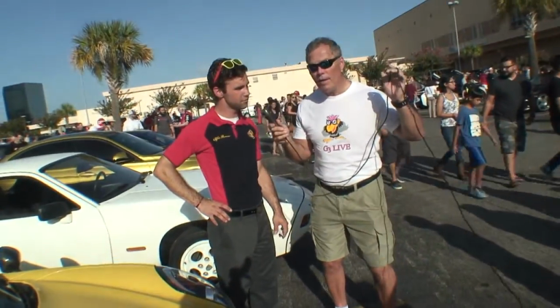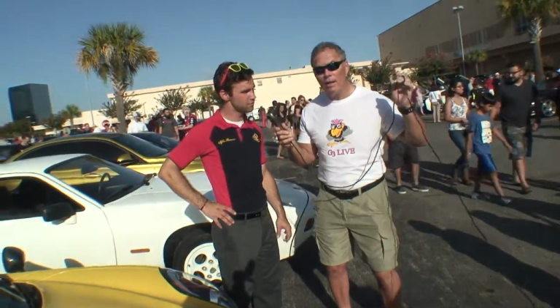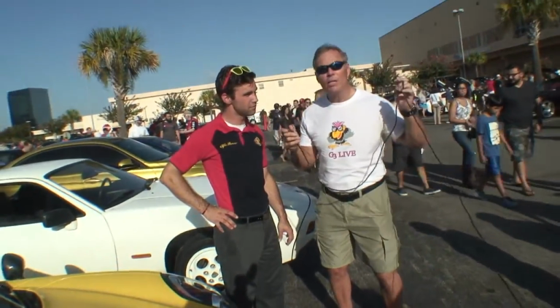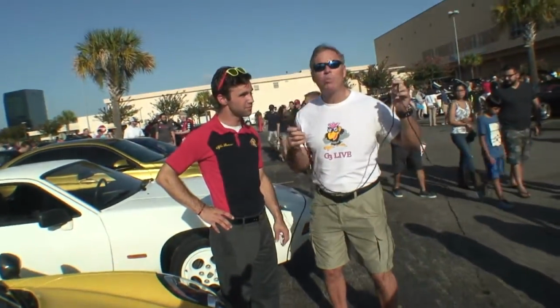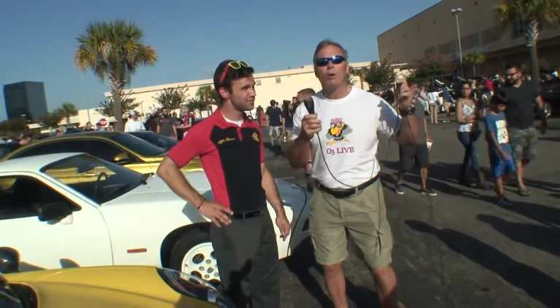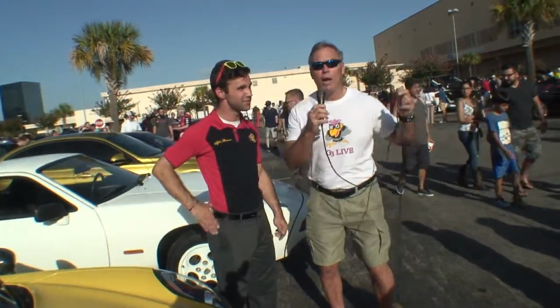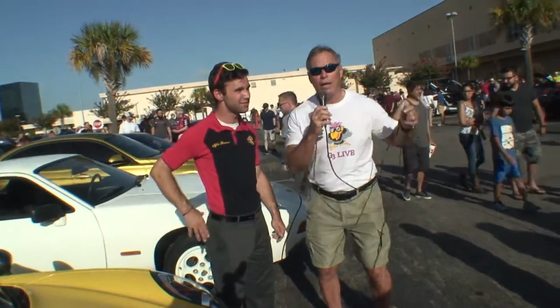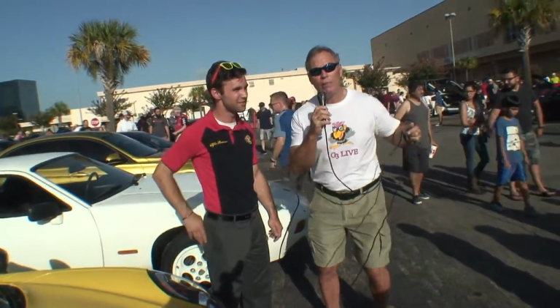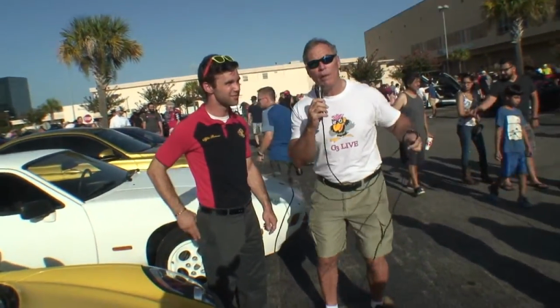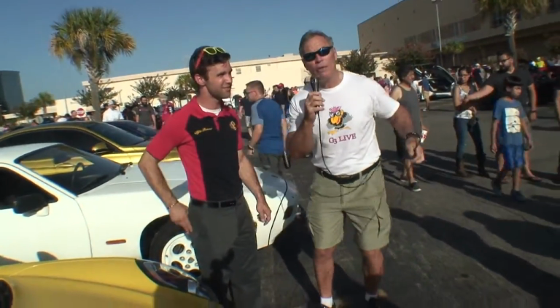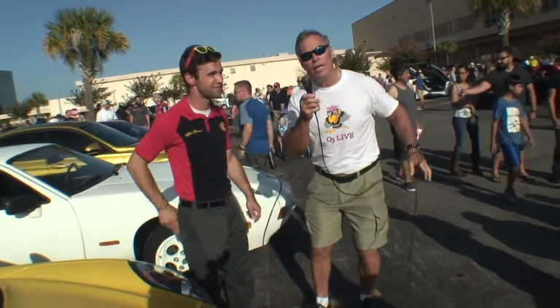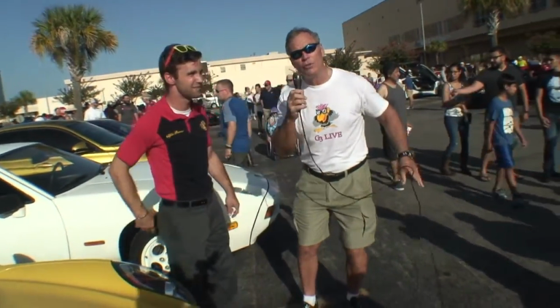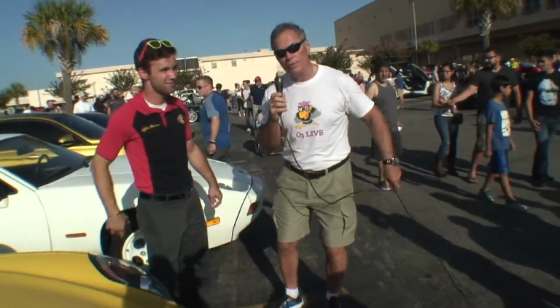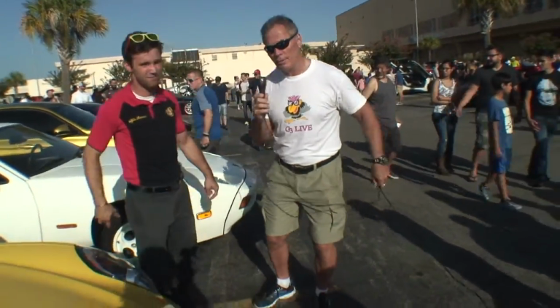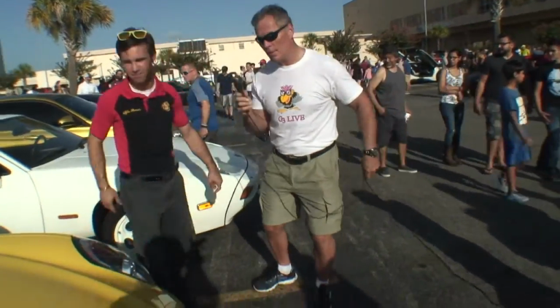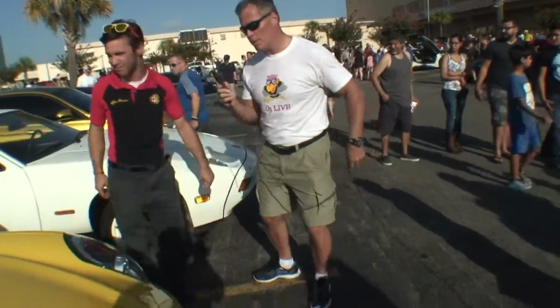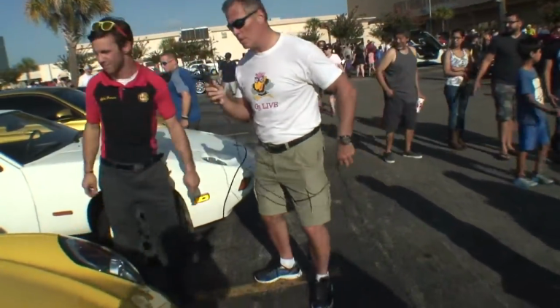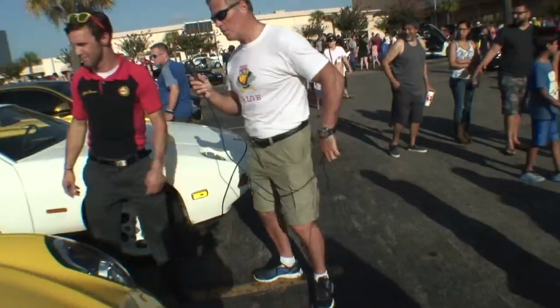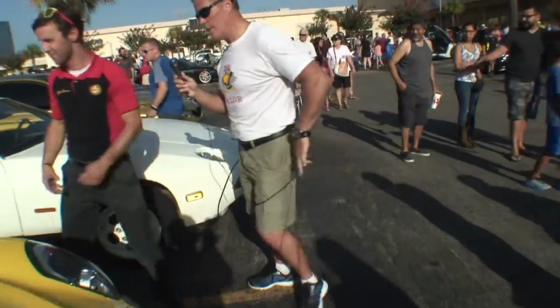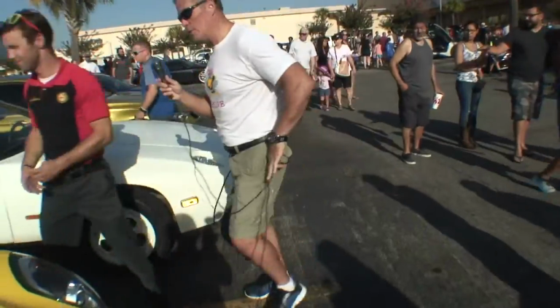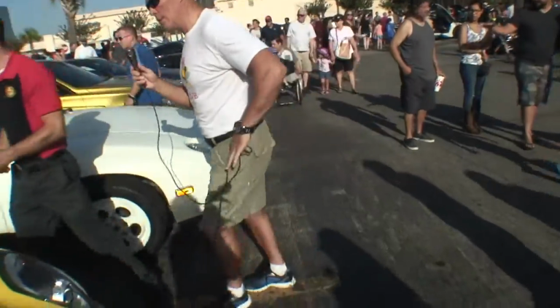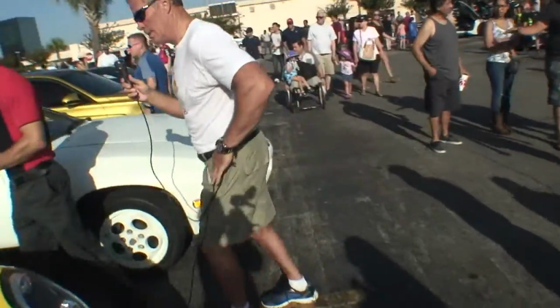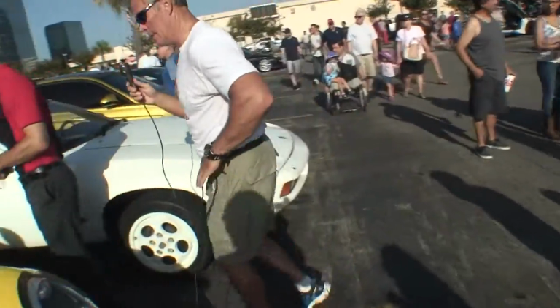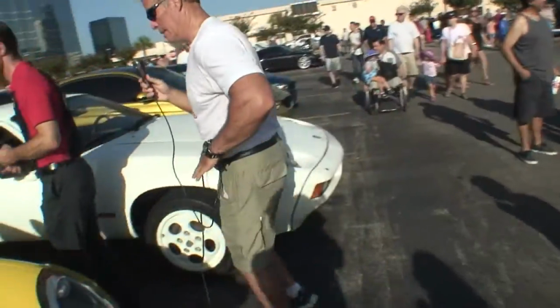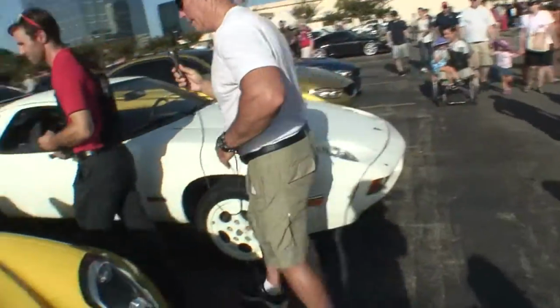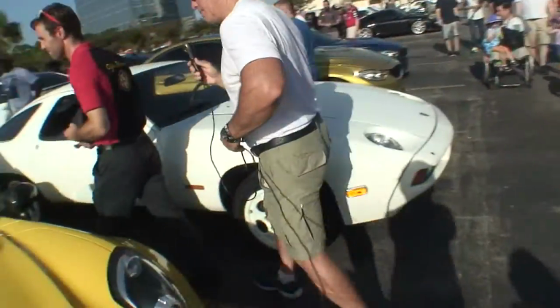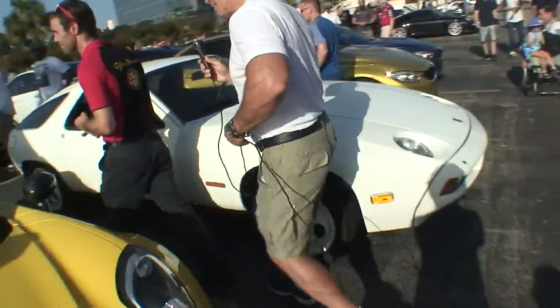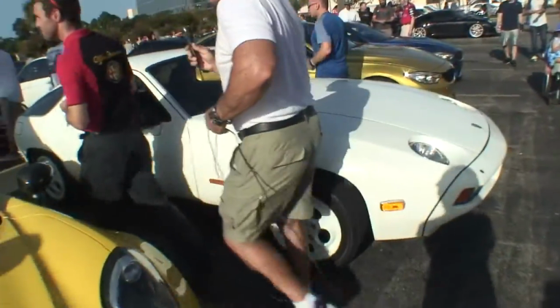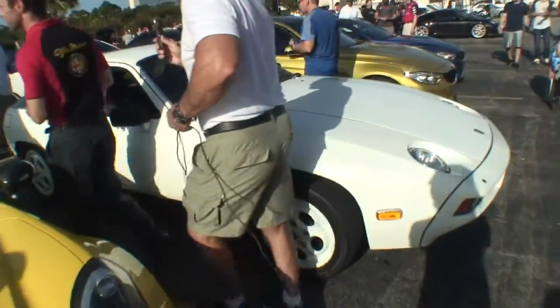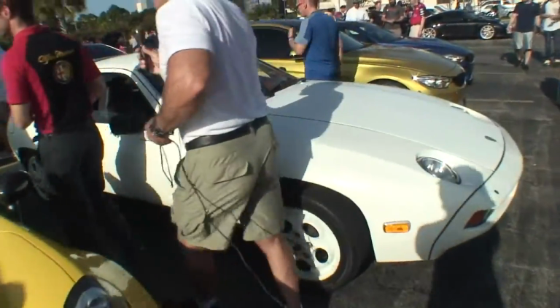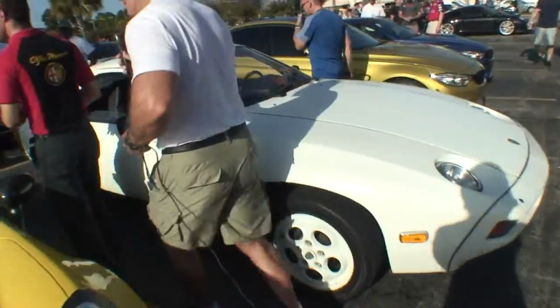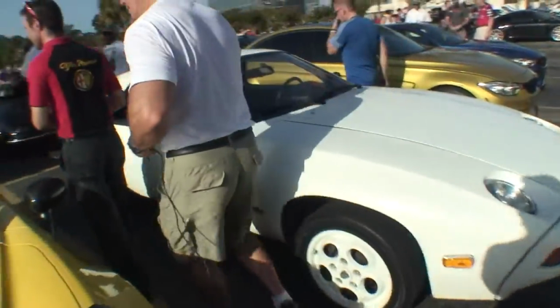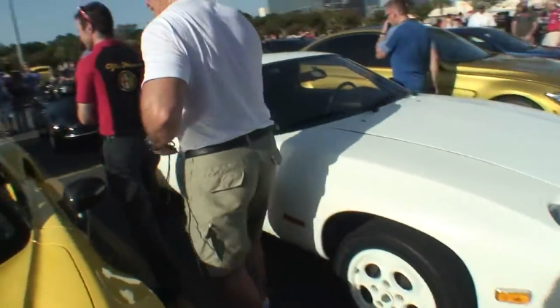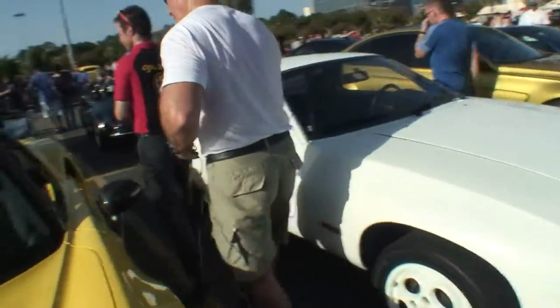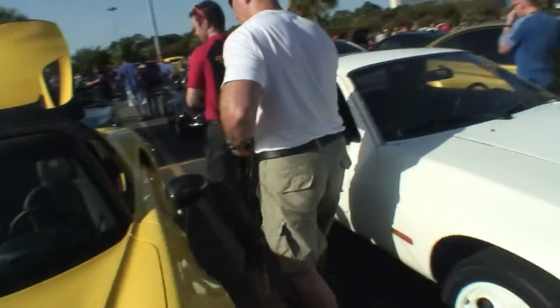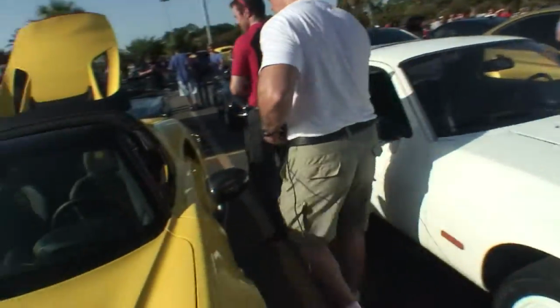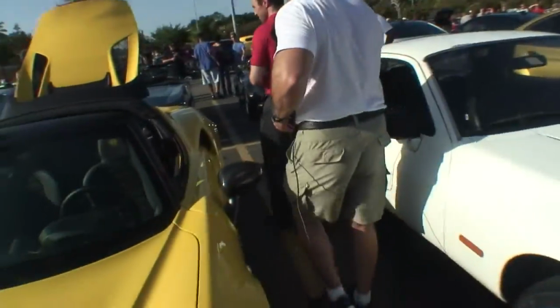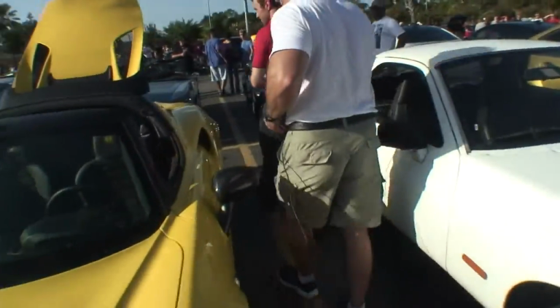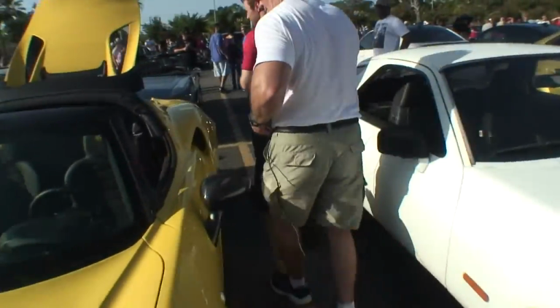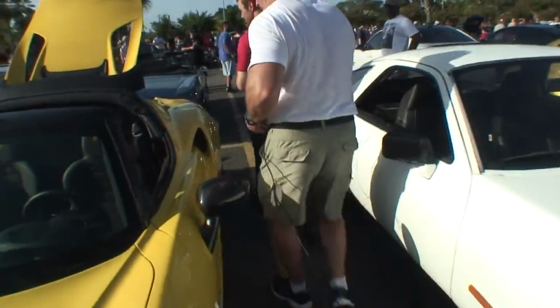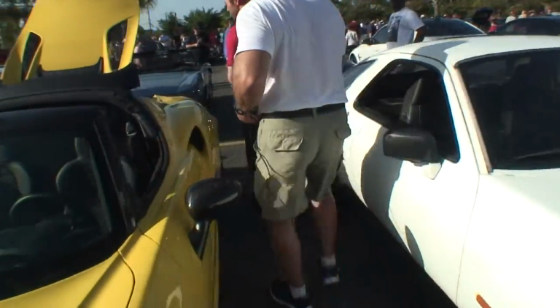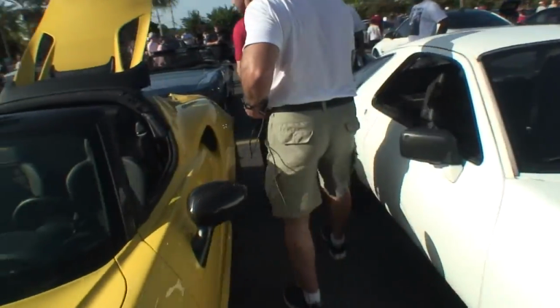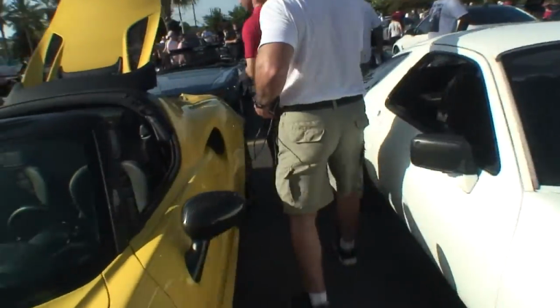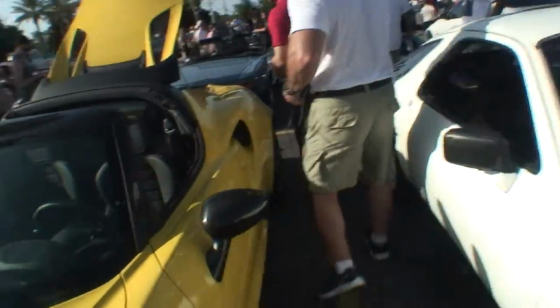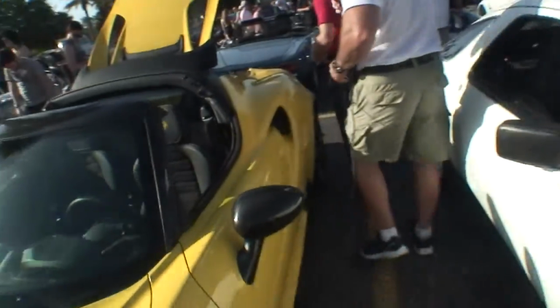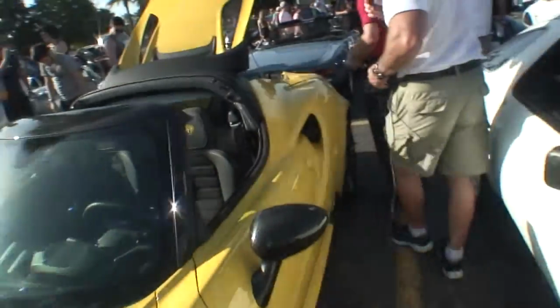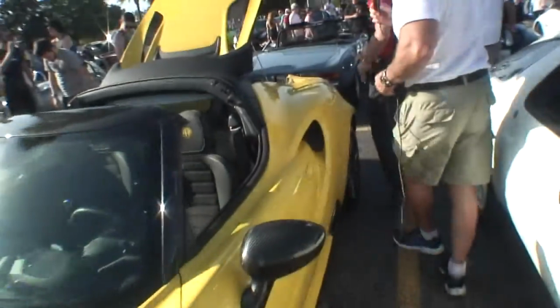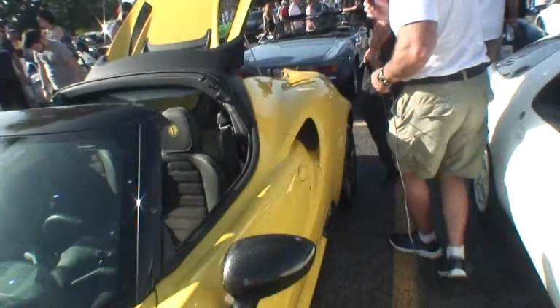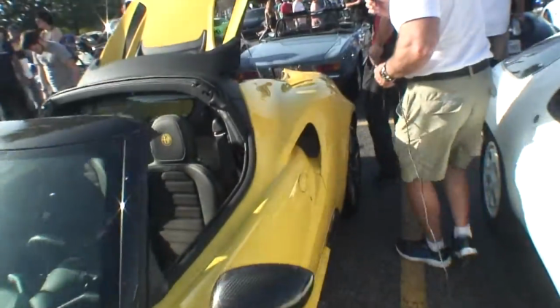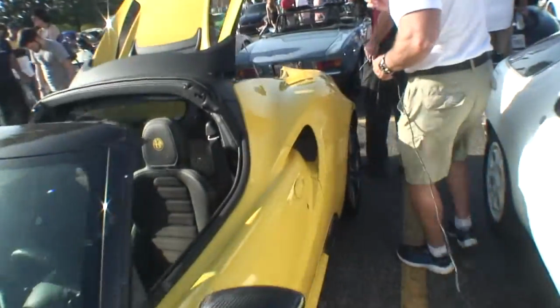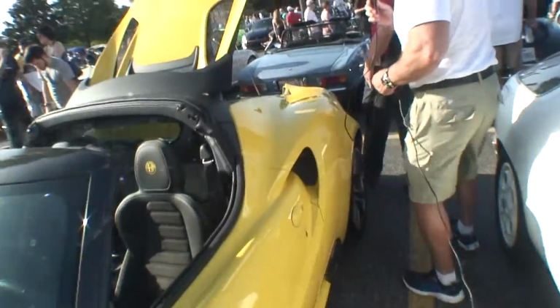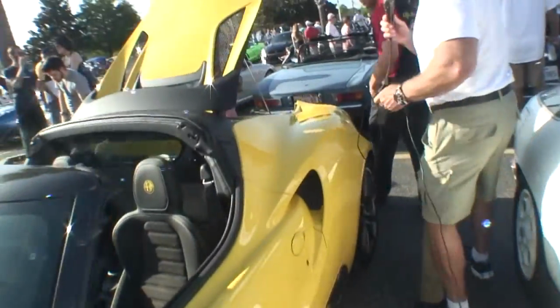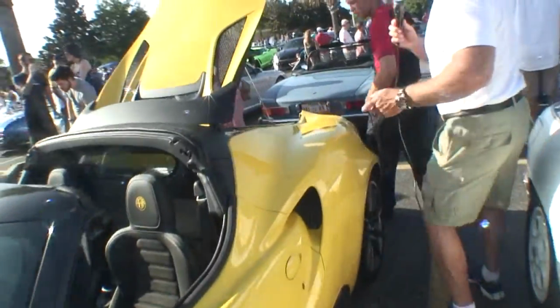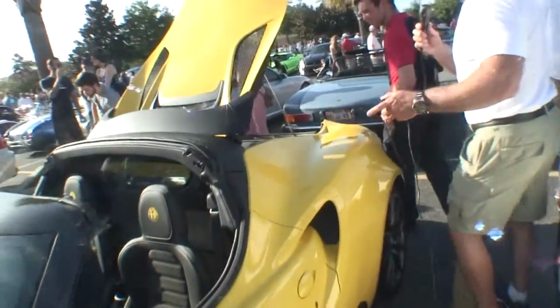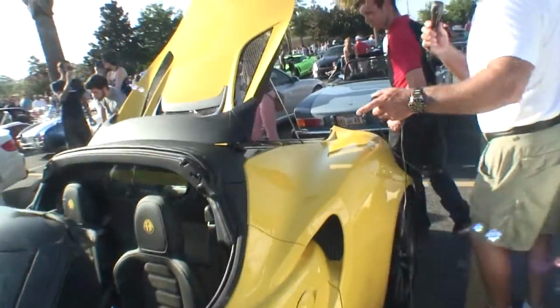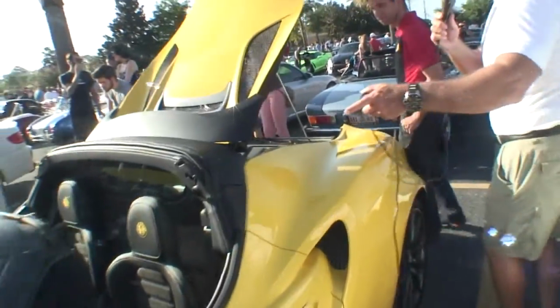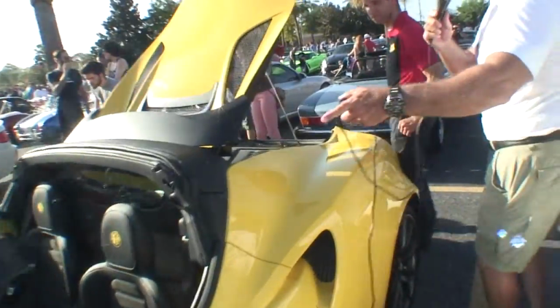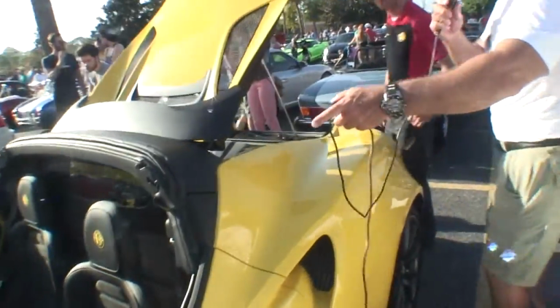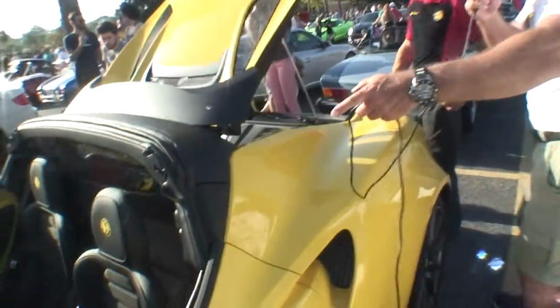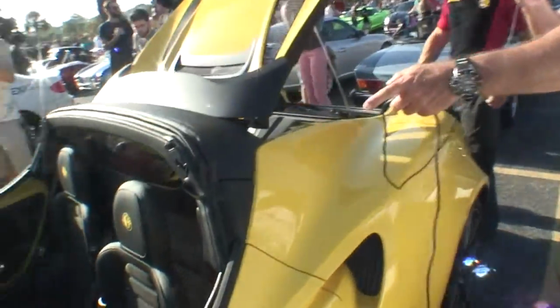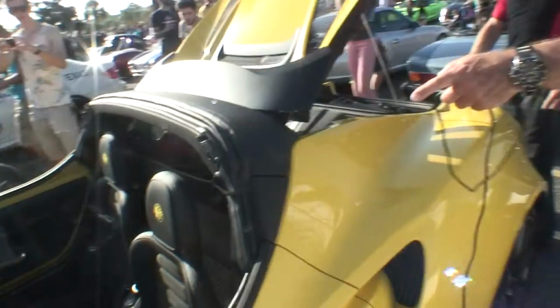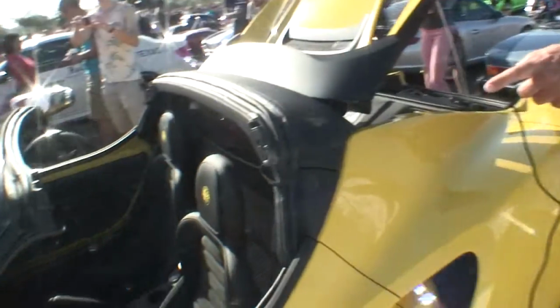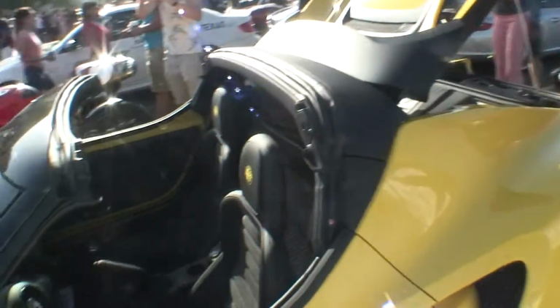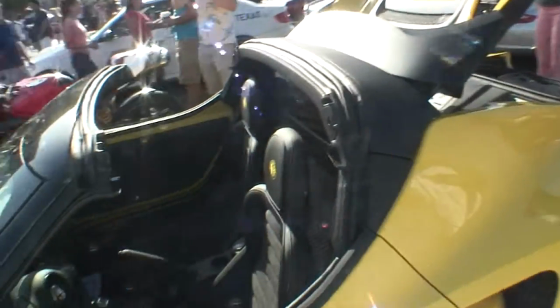Let's walk around here. Let's look at the engine. Now take a look at the interior here.